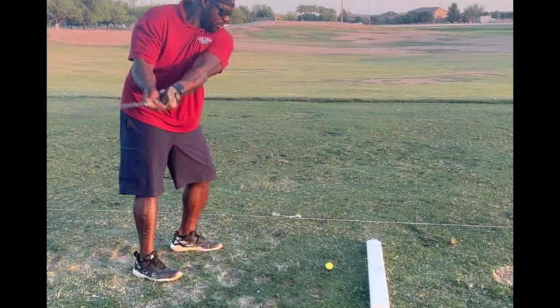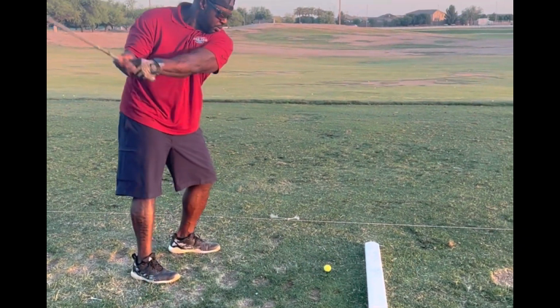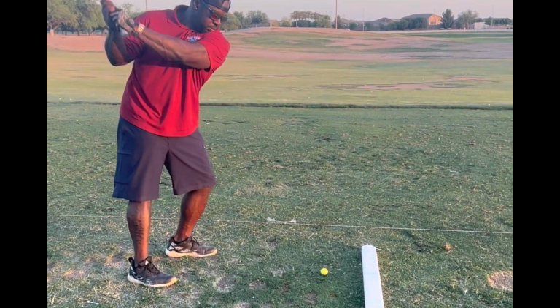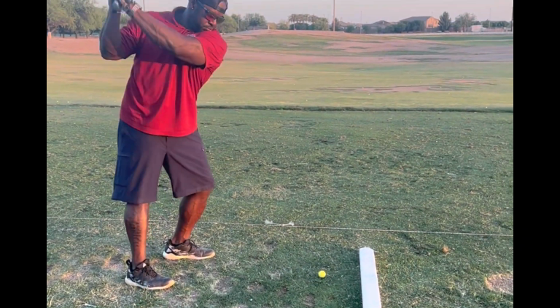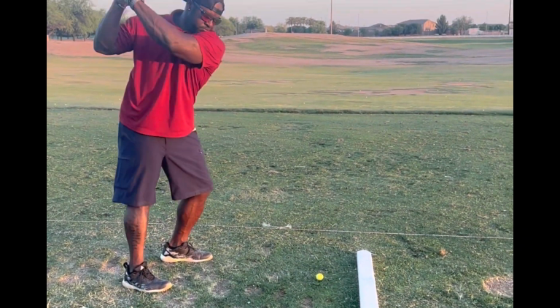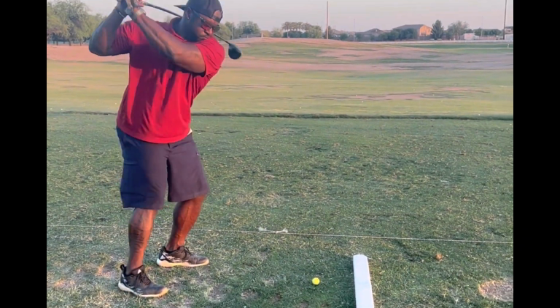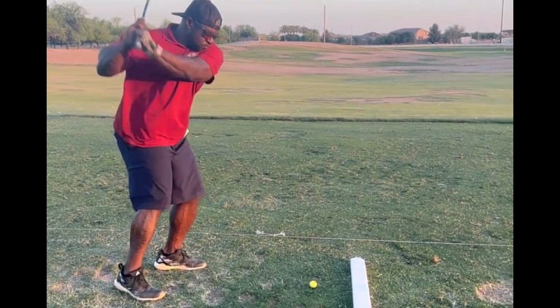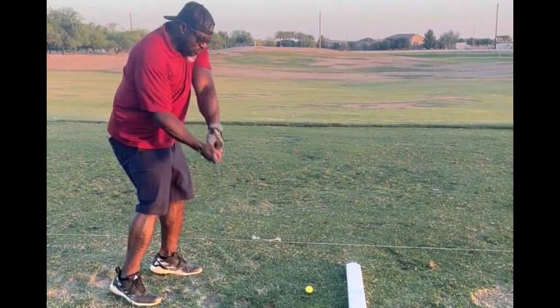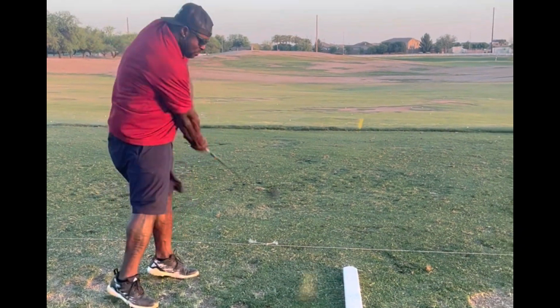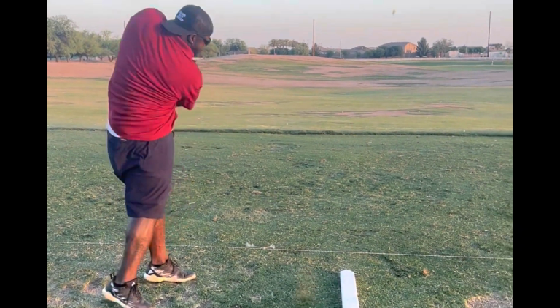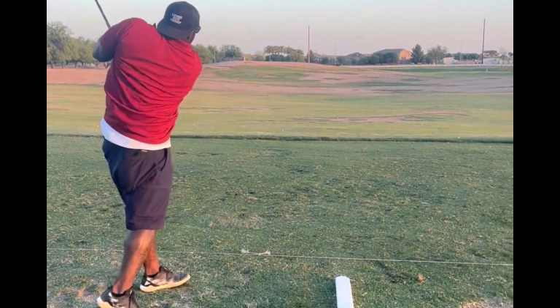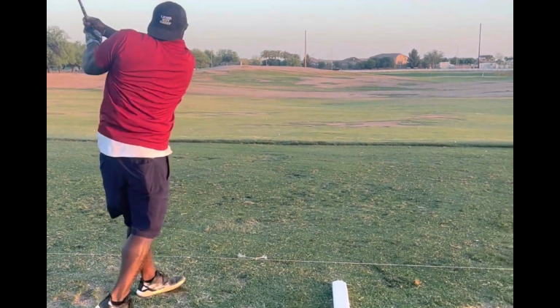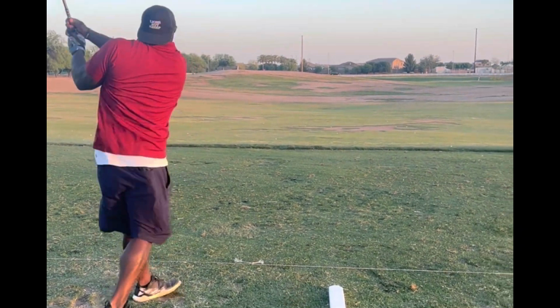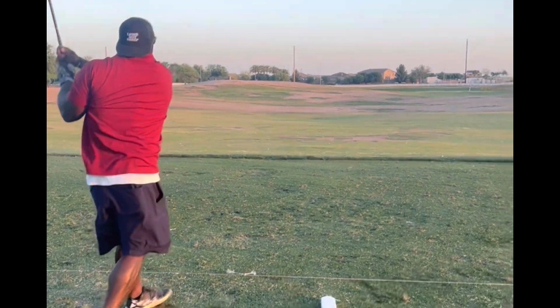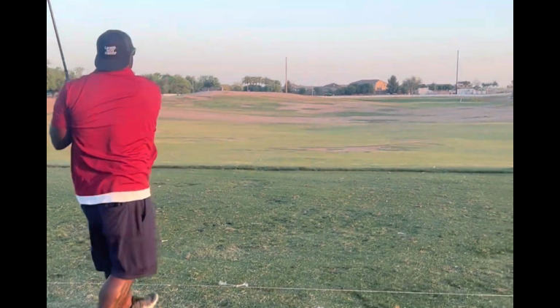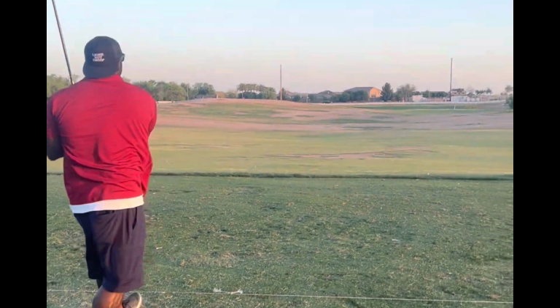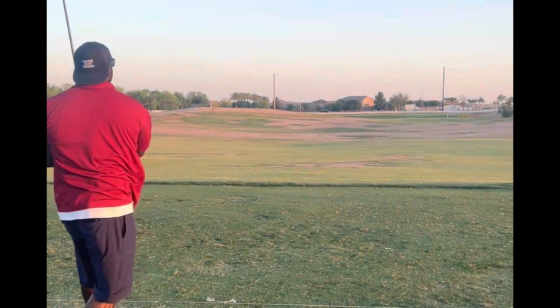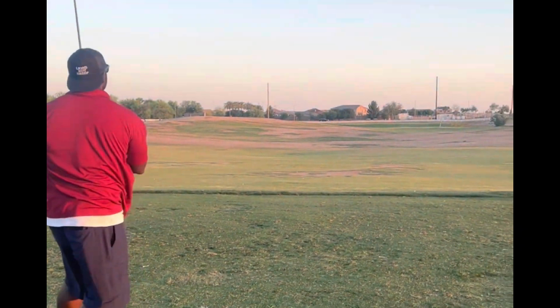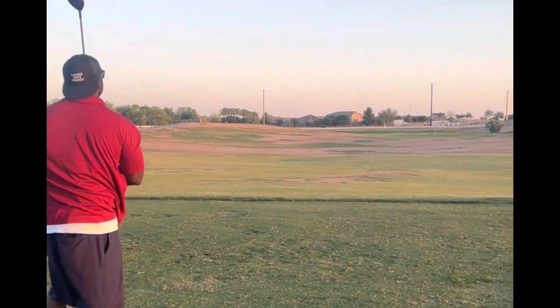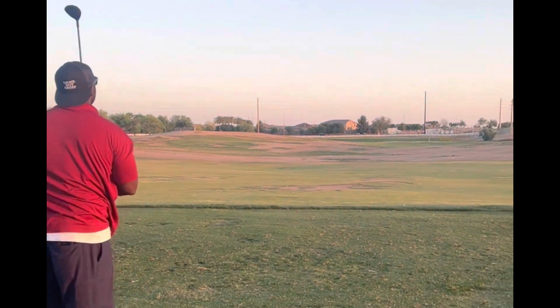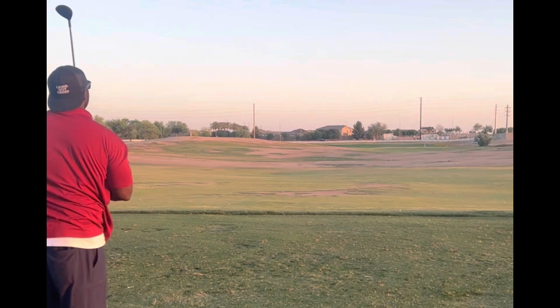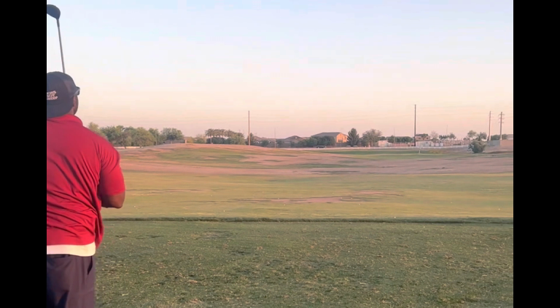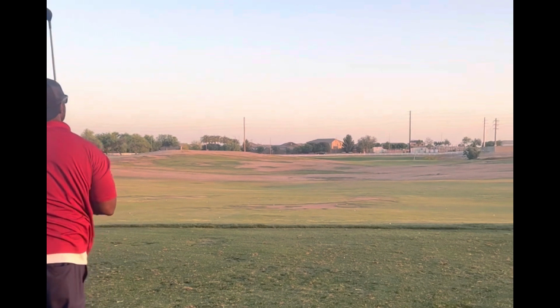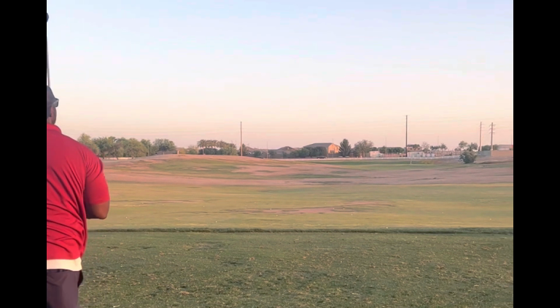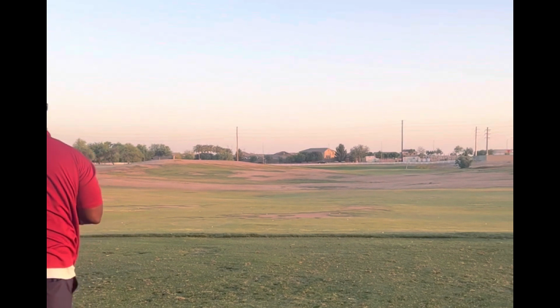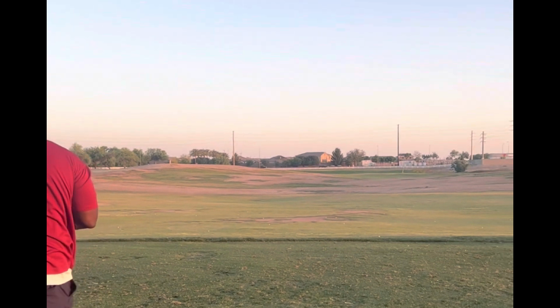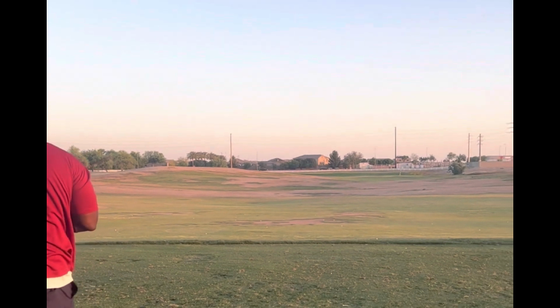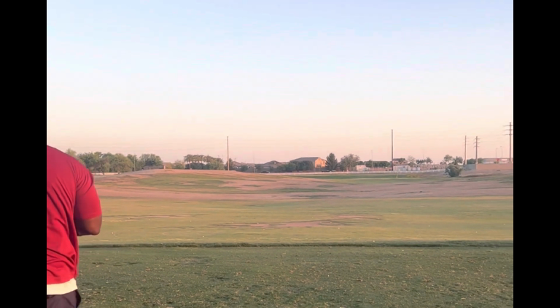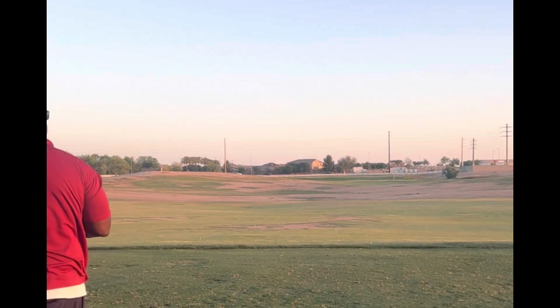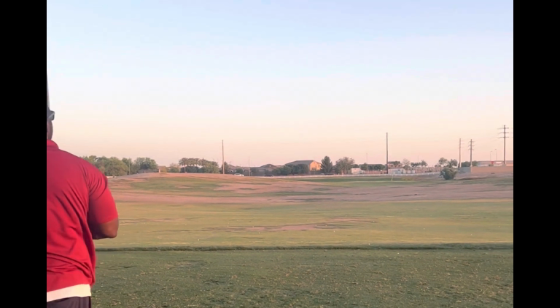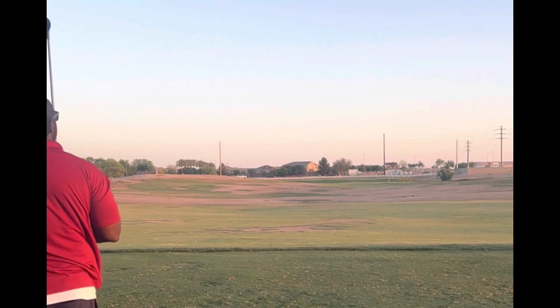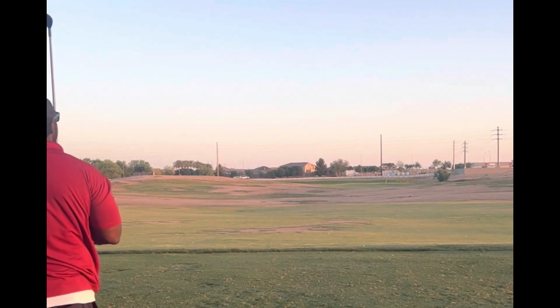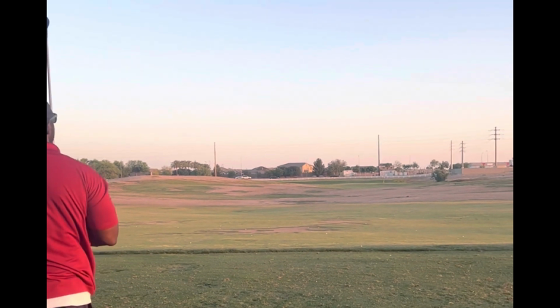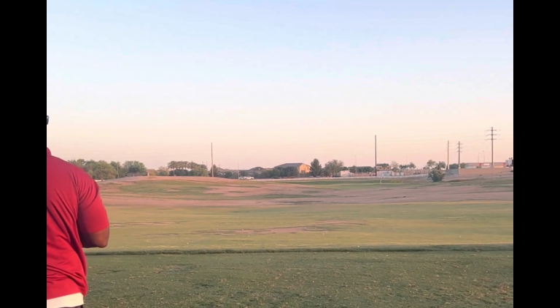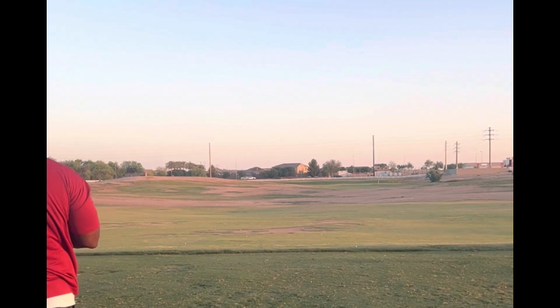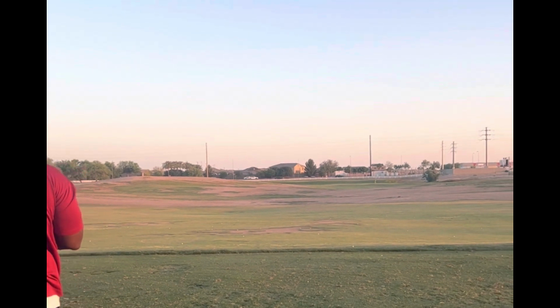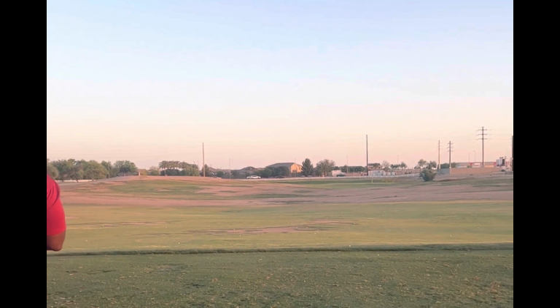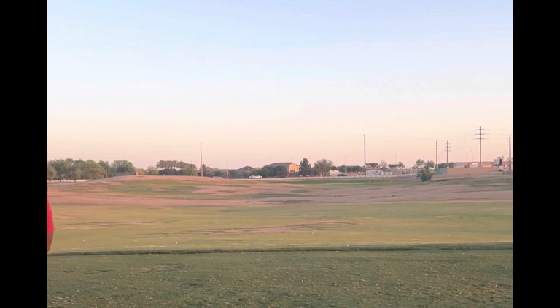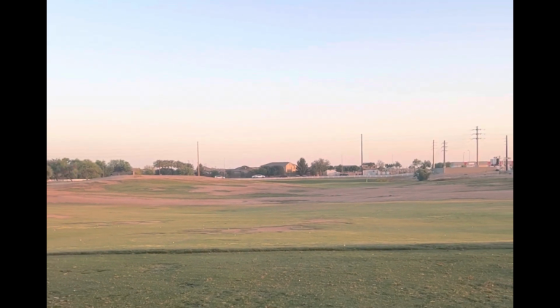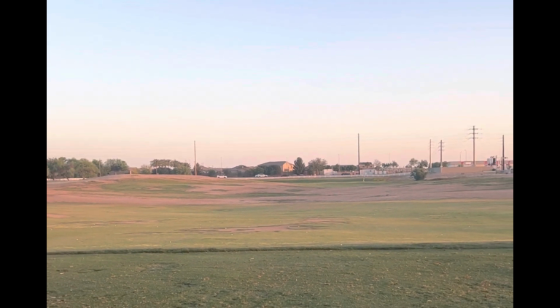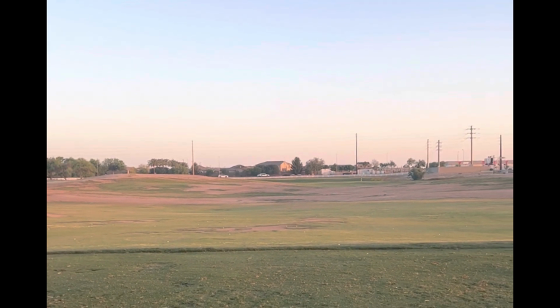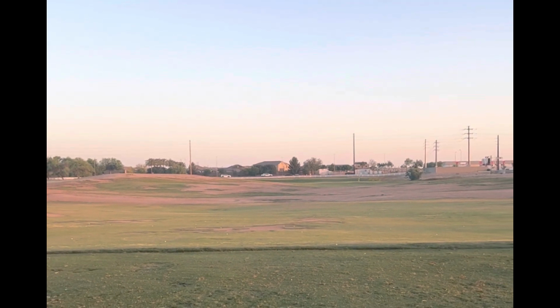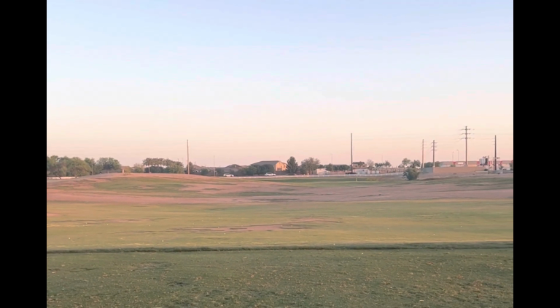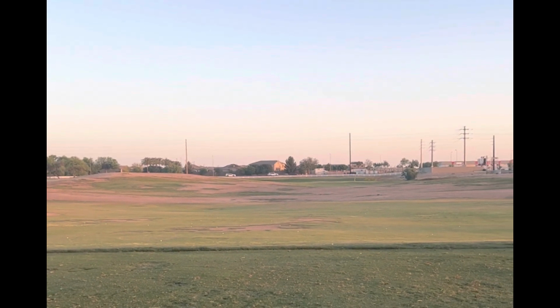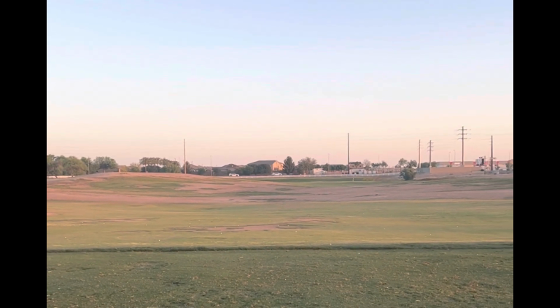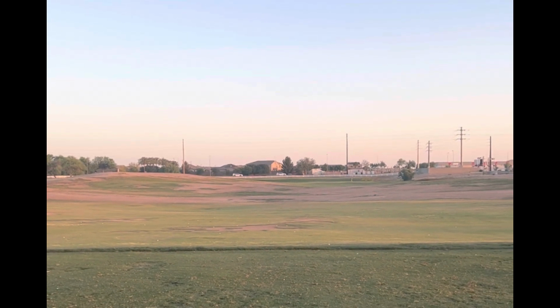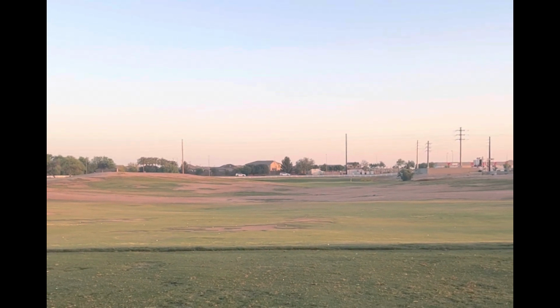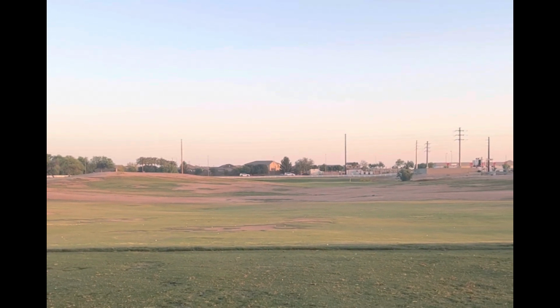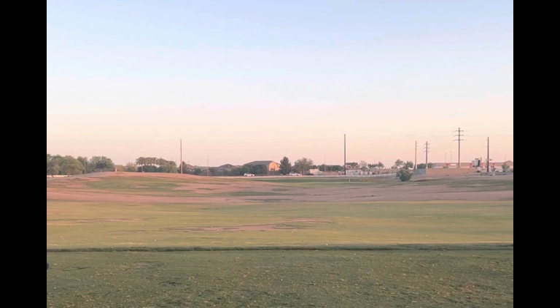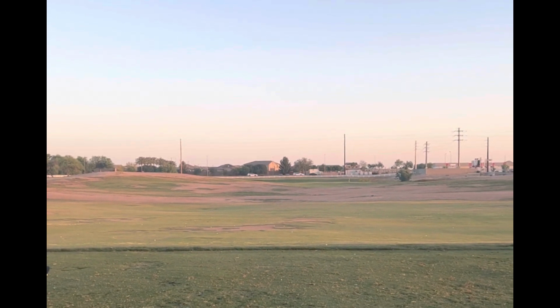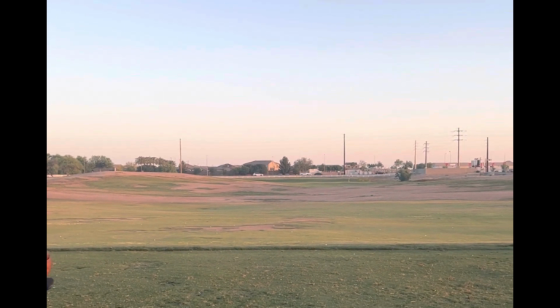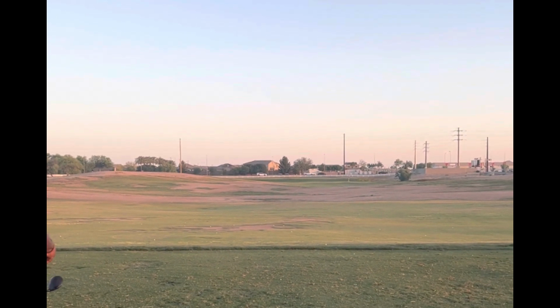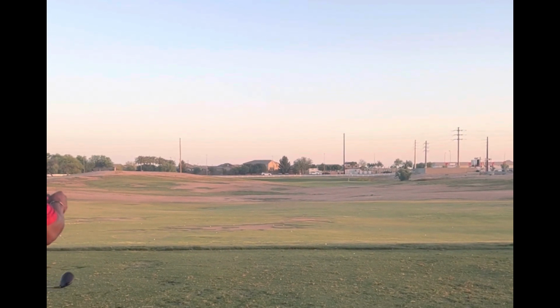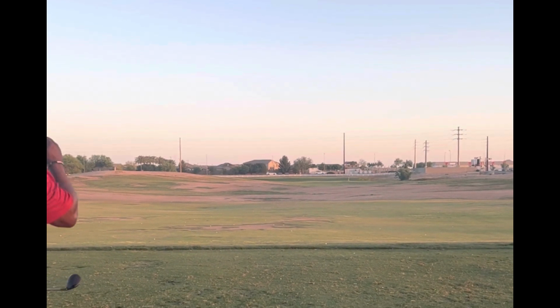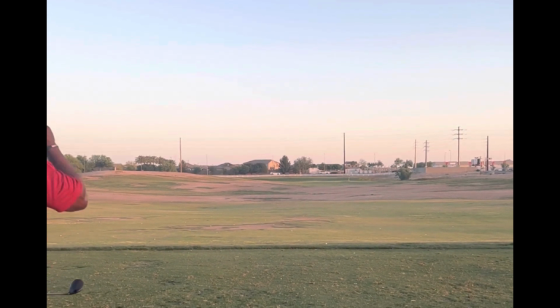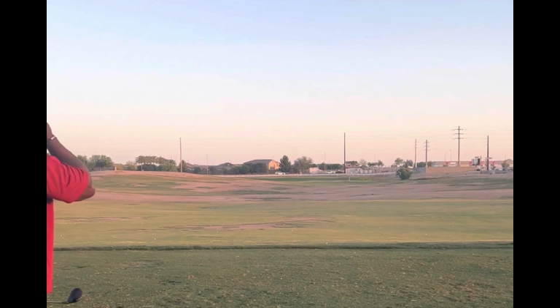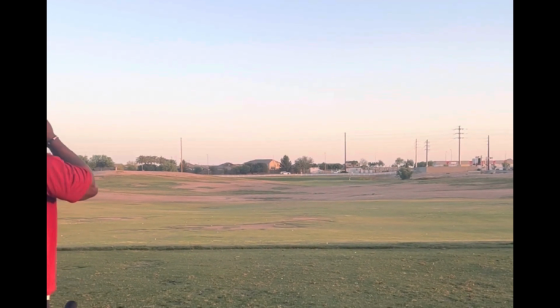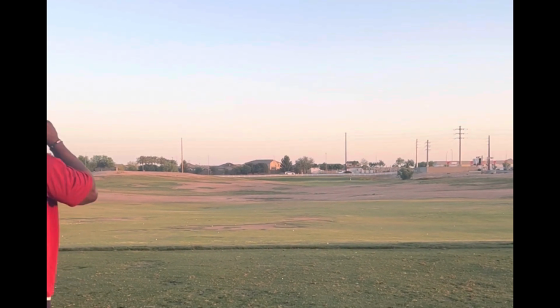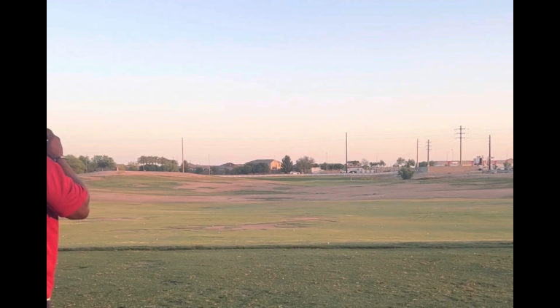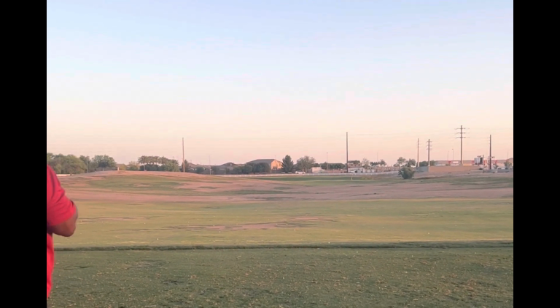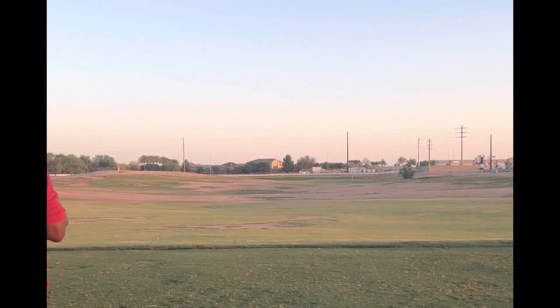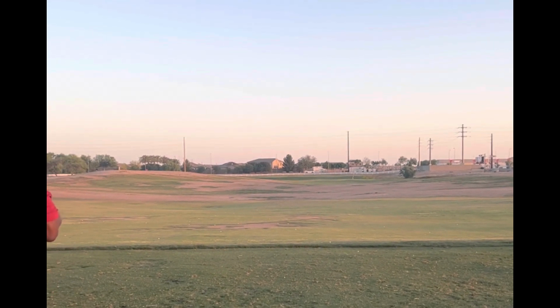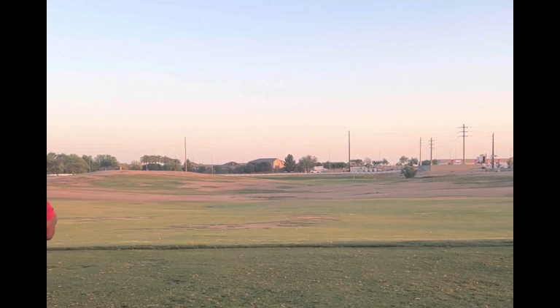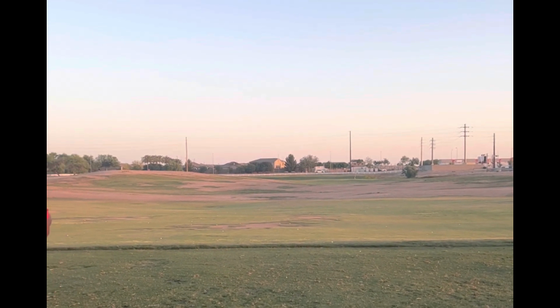And here's the finishing product — perfect shot. Wow, that was a good shot.